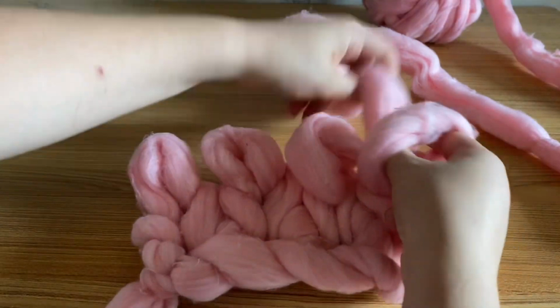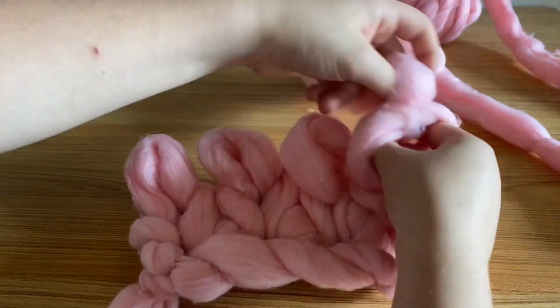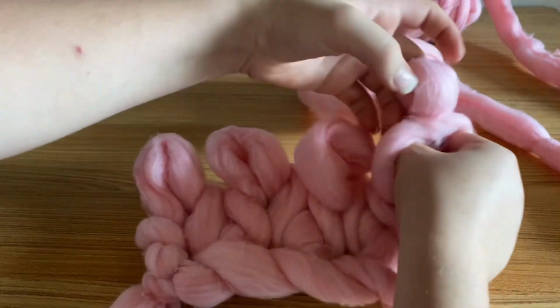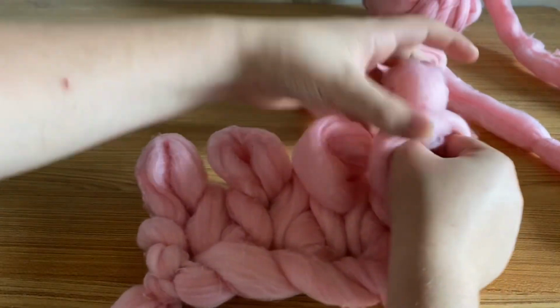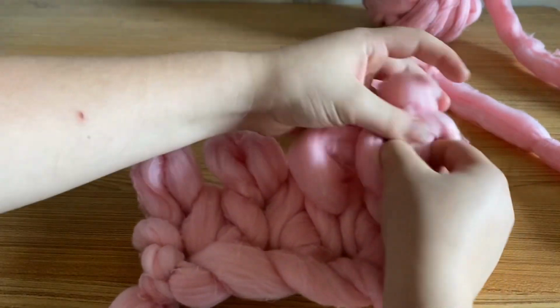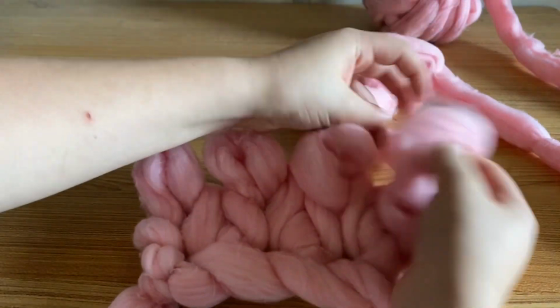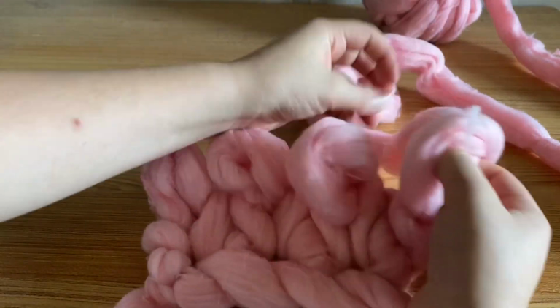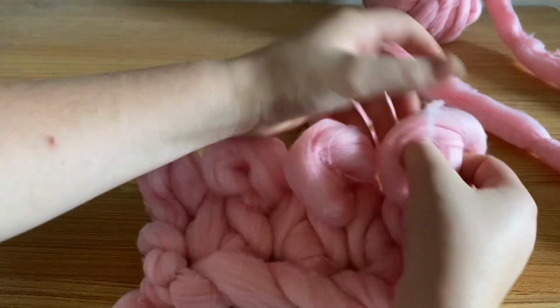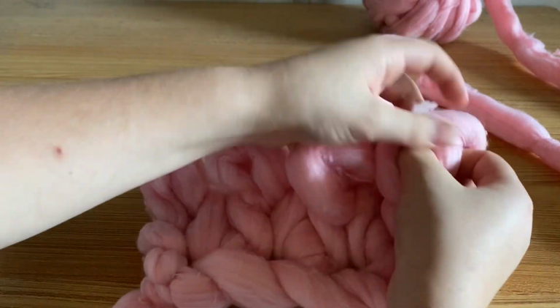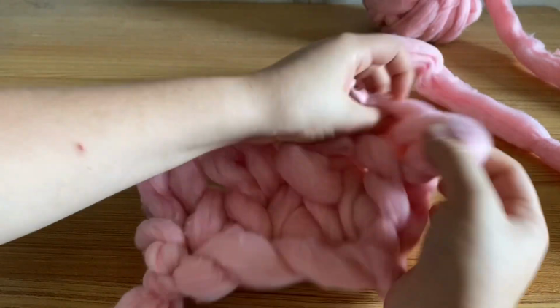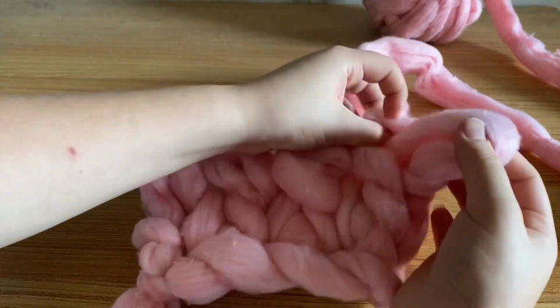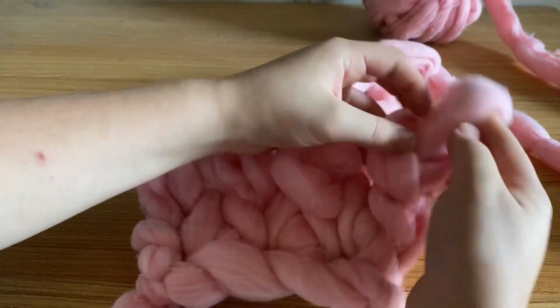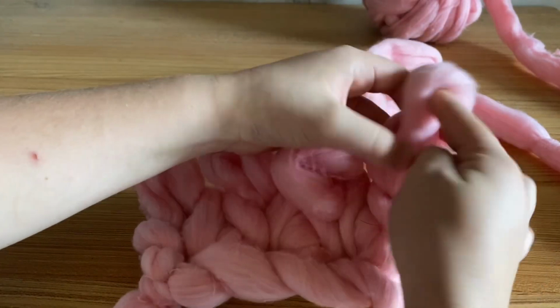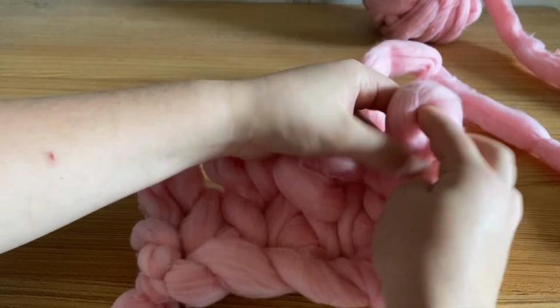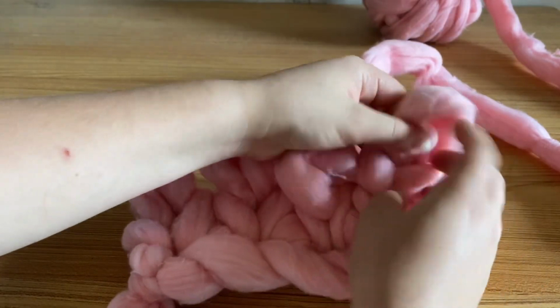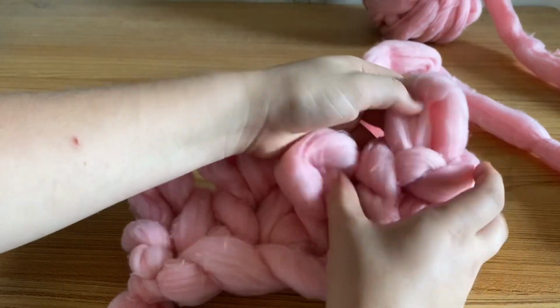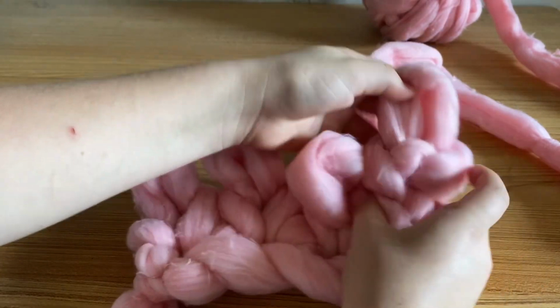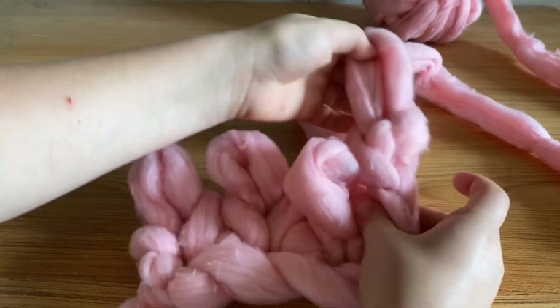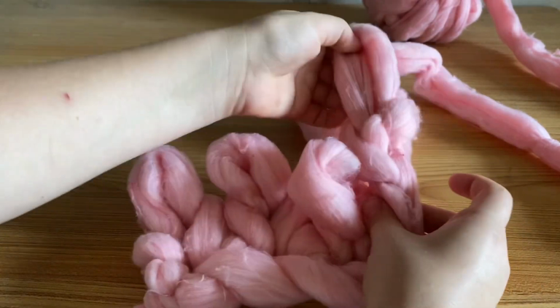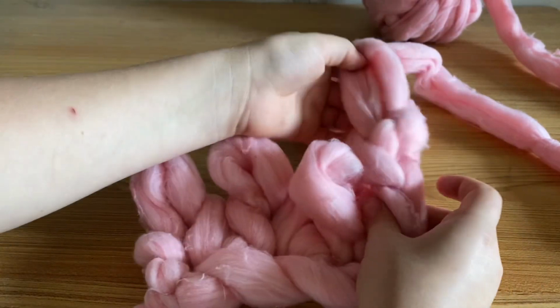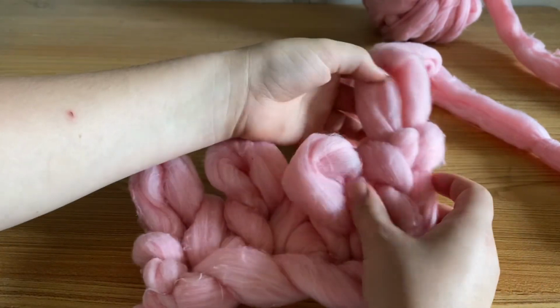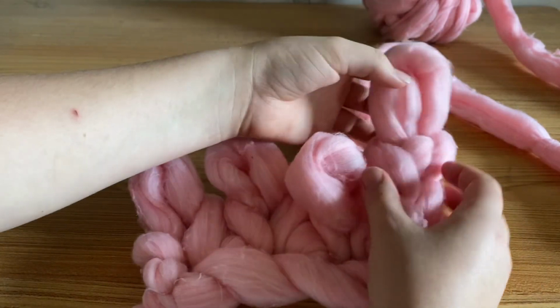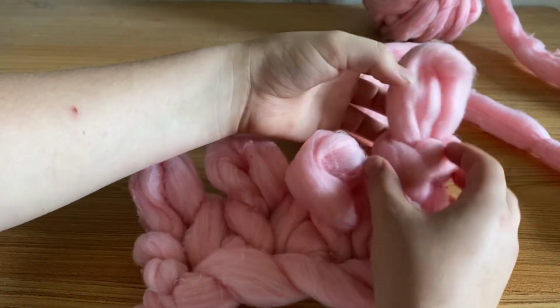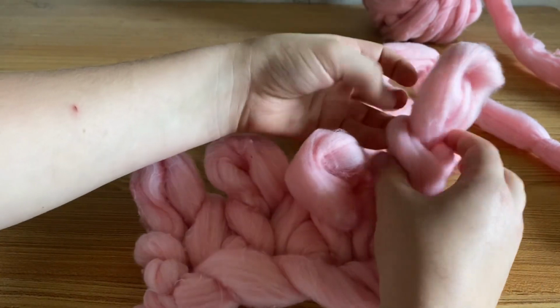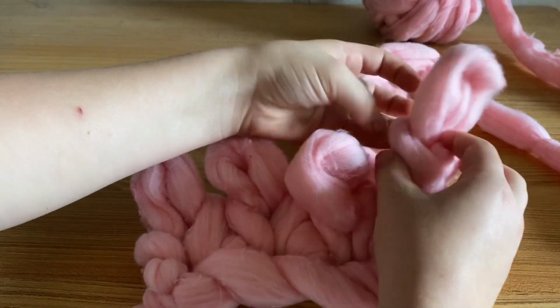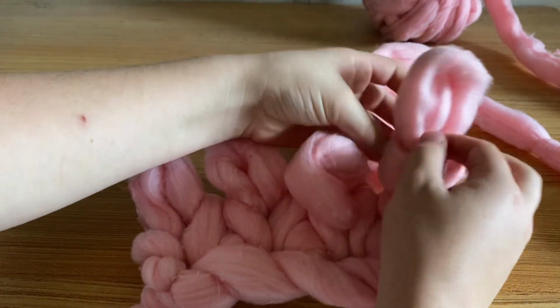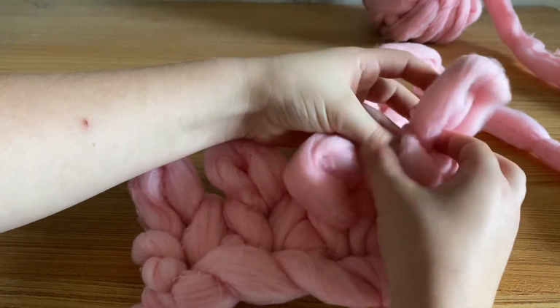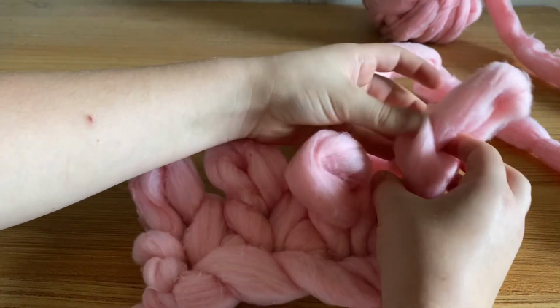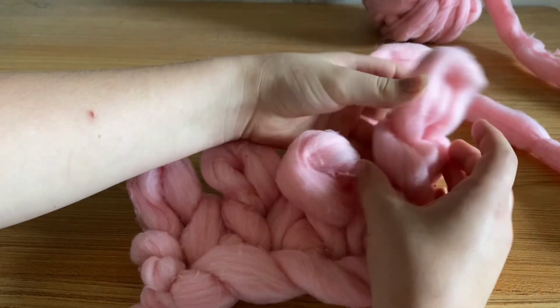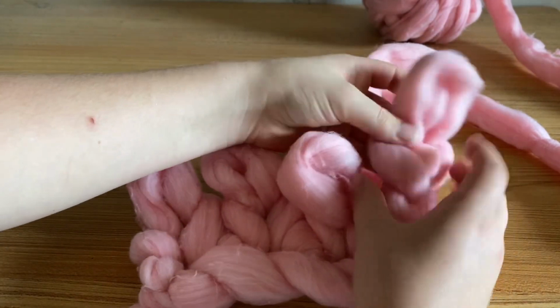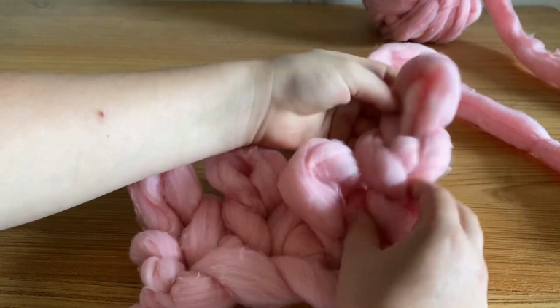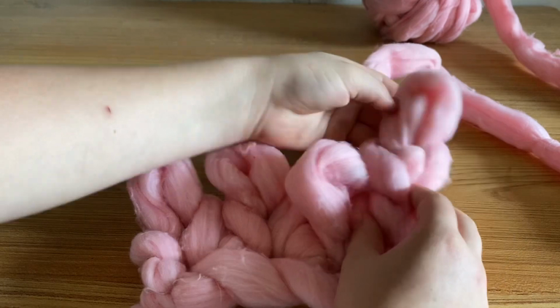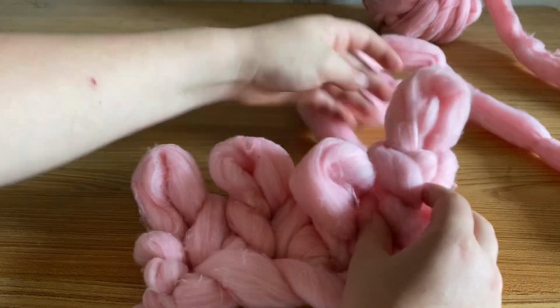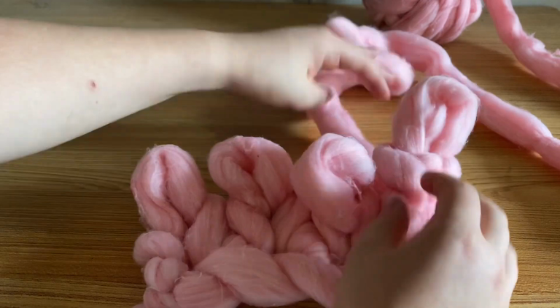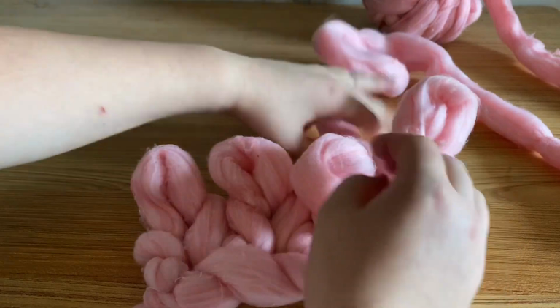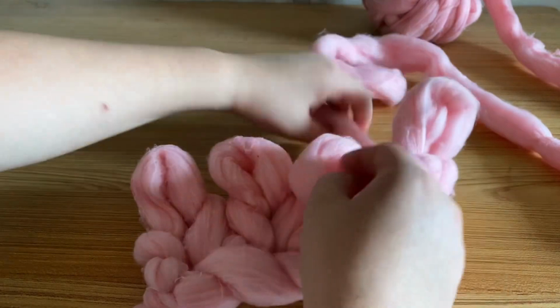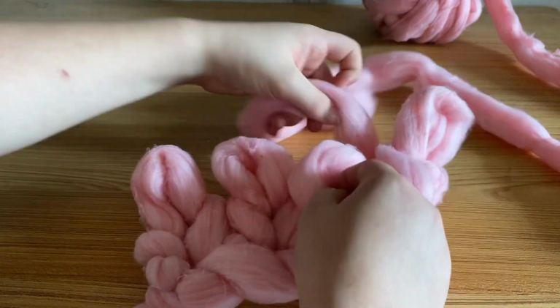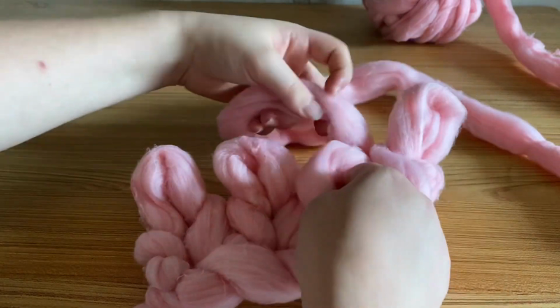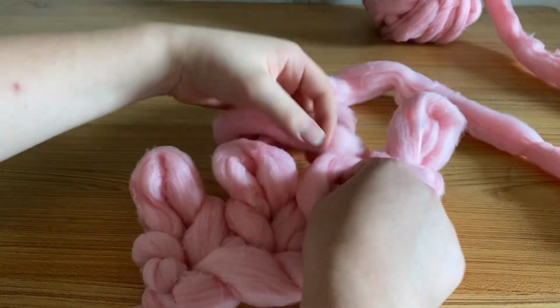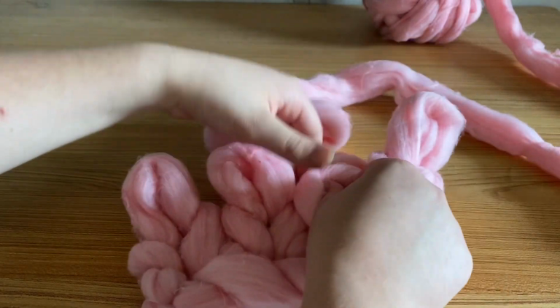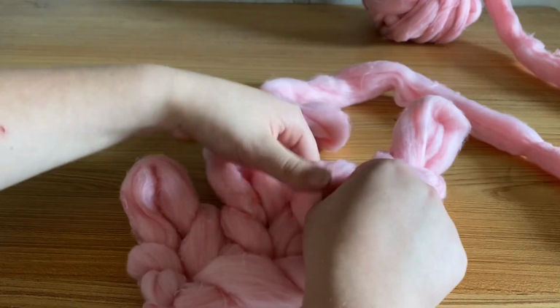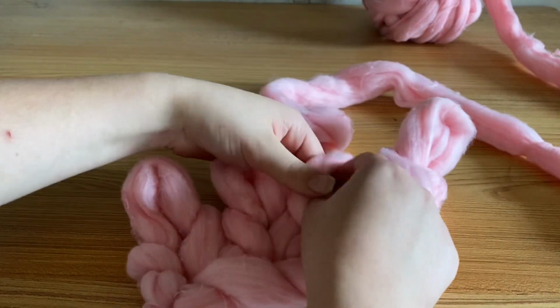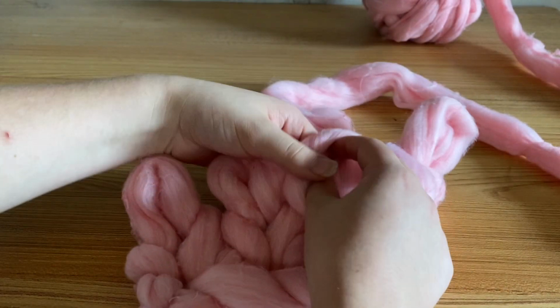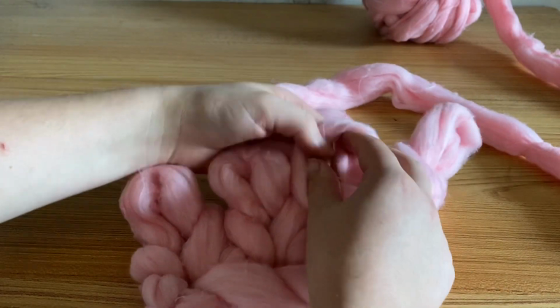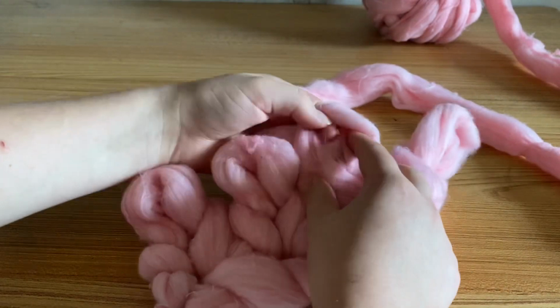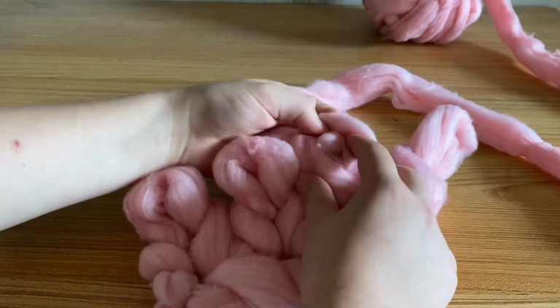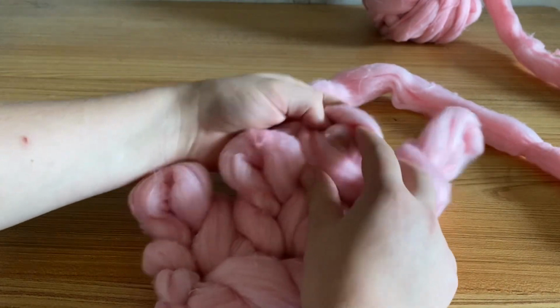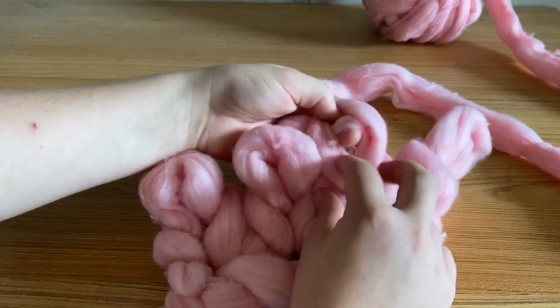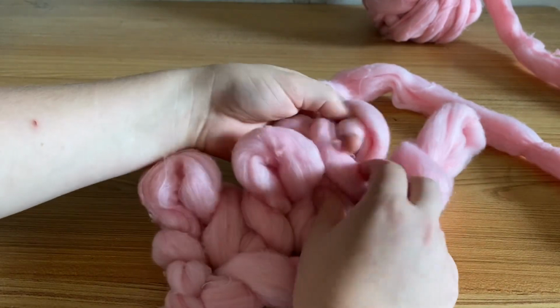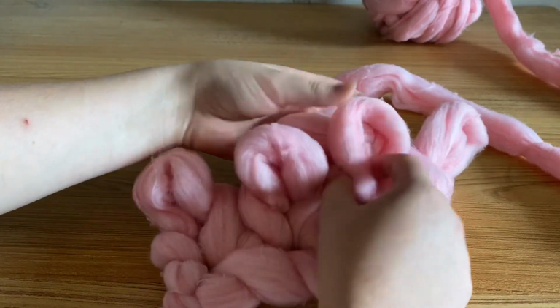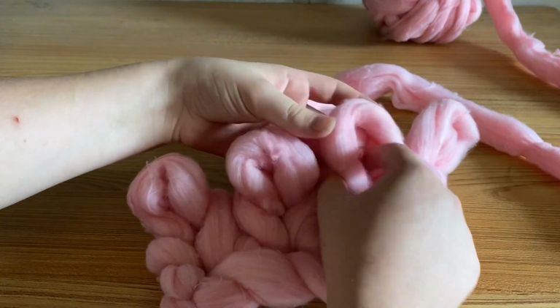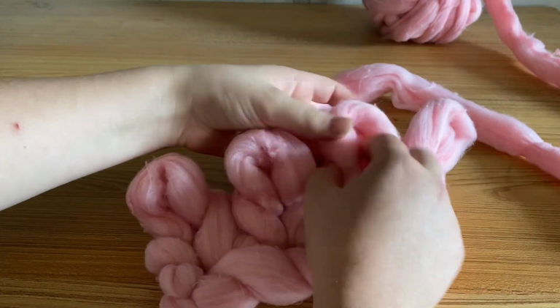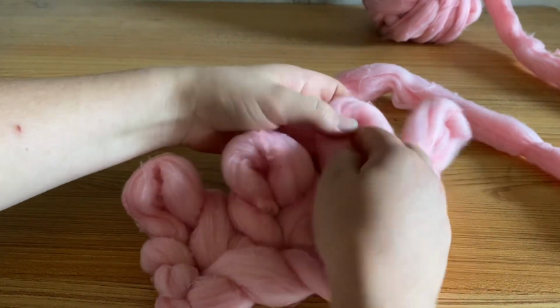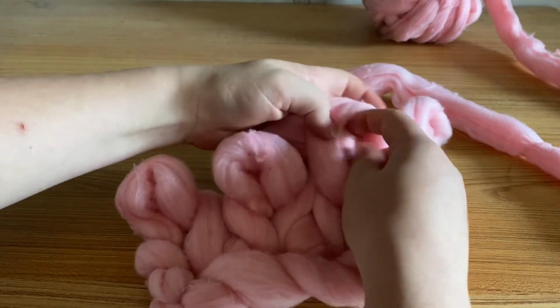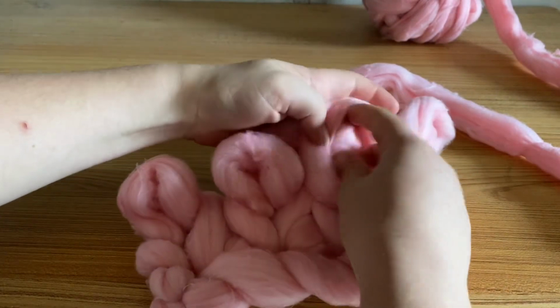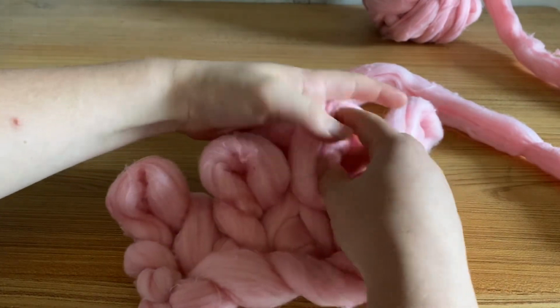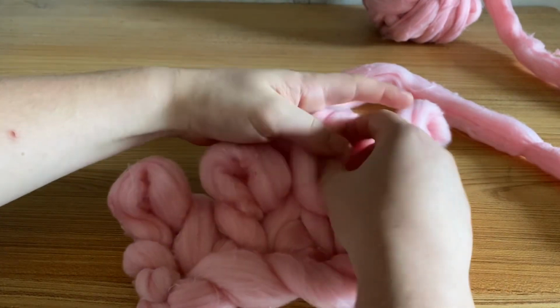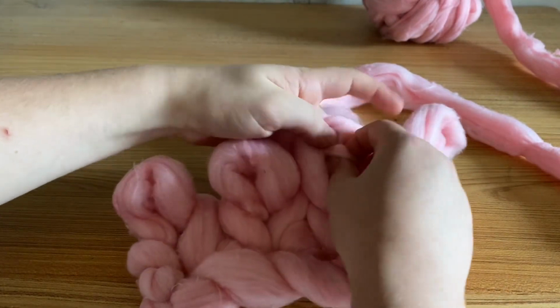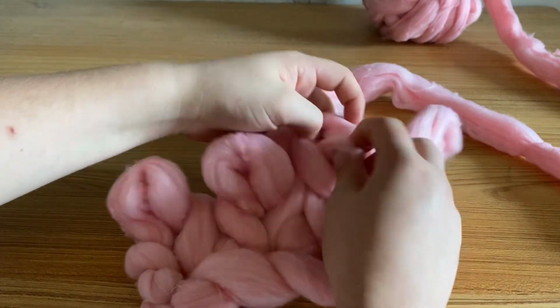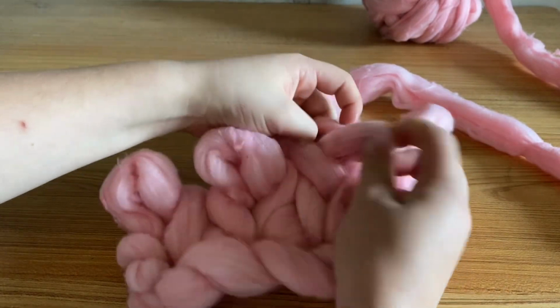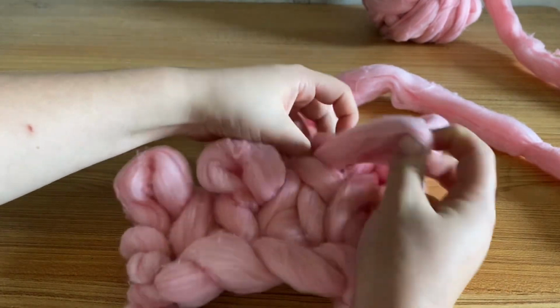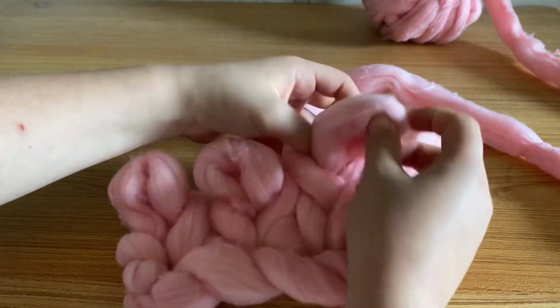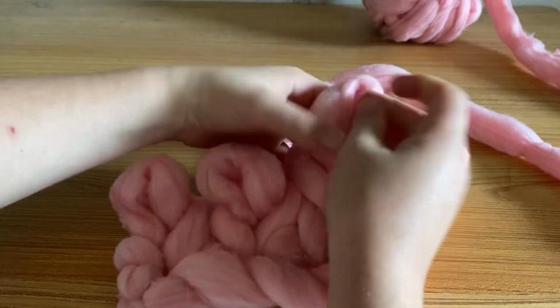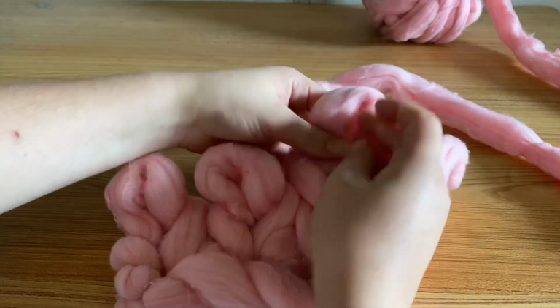Alright, beginning in that first stitch again, you're just going to yarn over and pull up a loop, and then in every stitch down the line, and that's all there is to it.